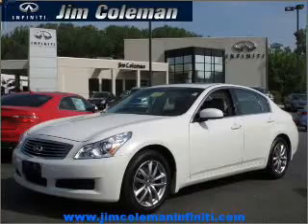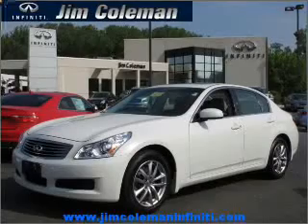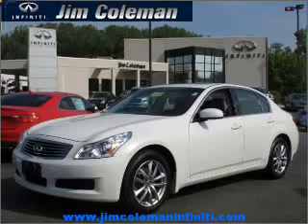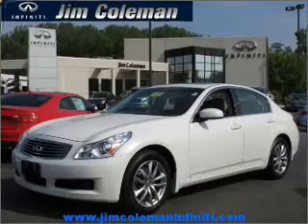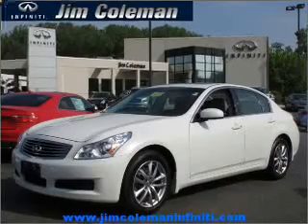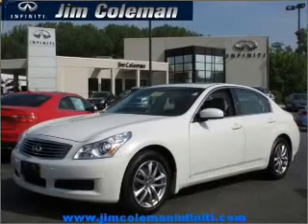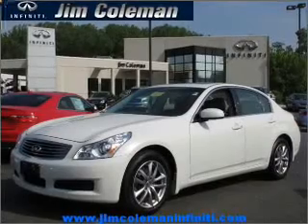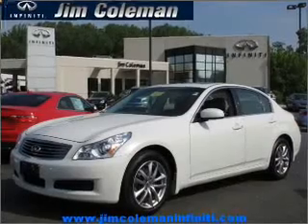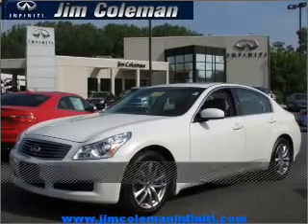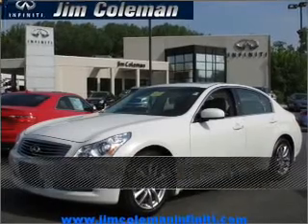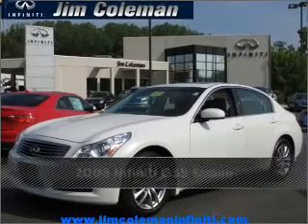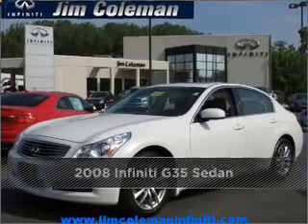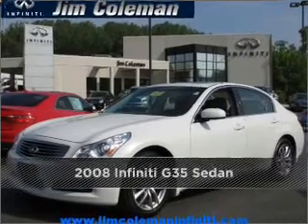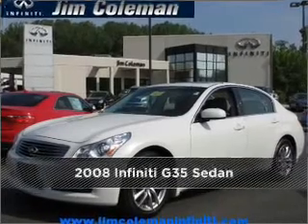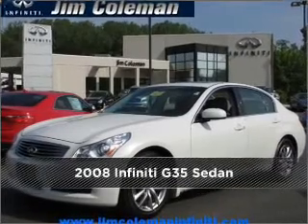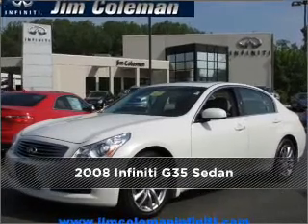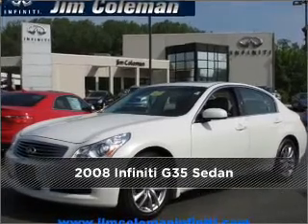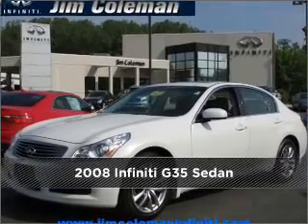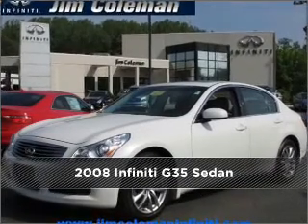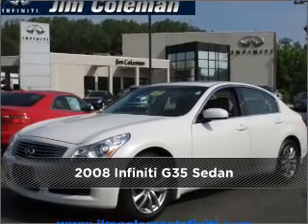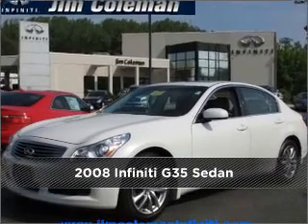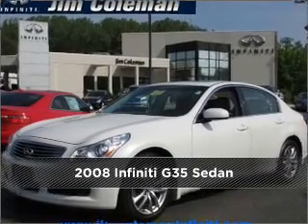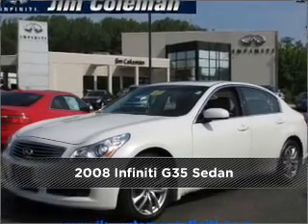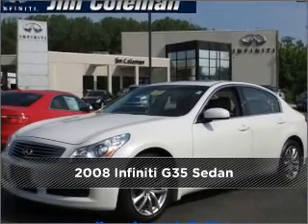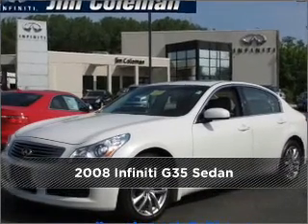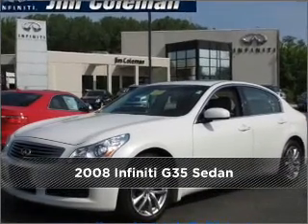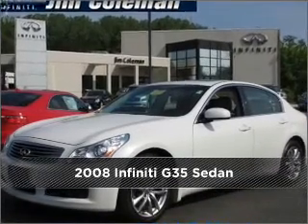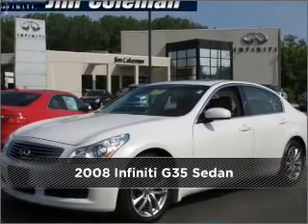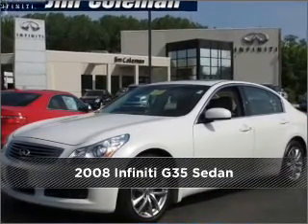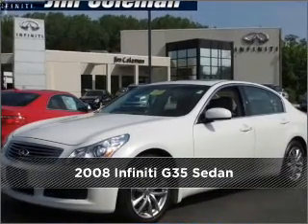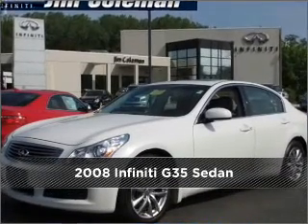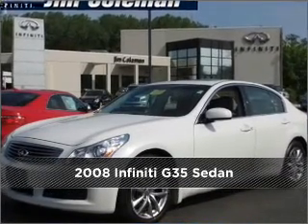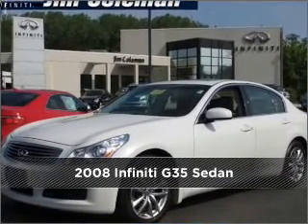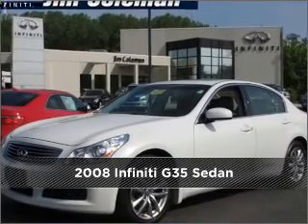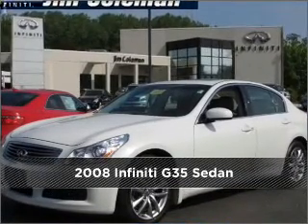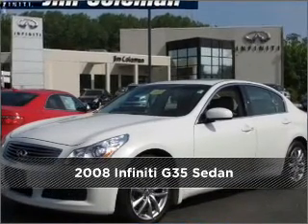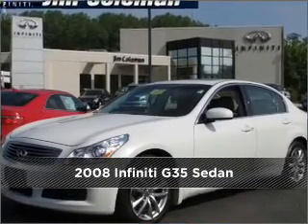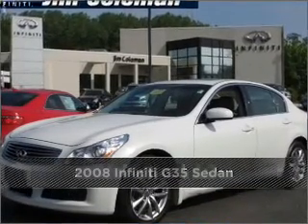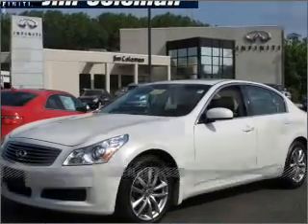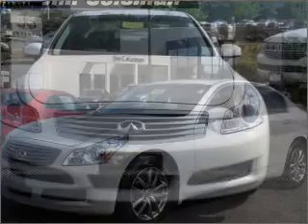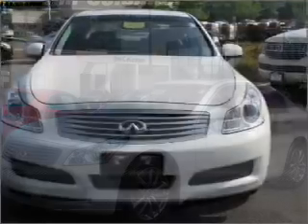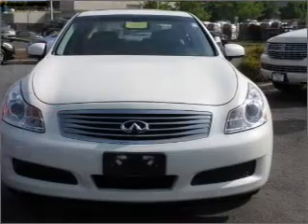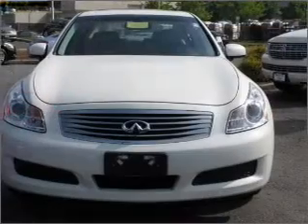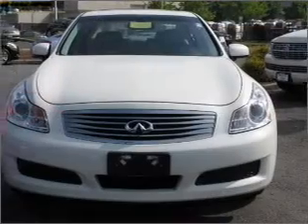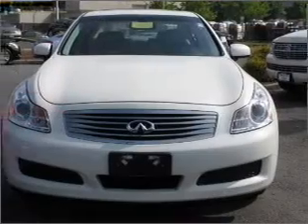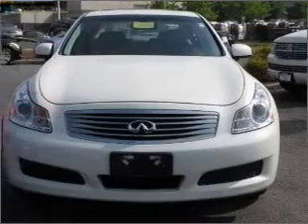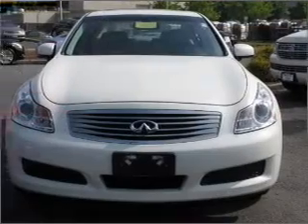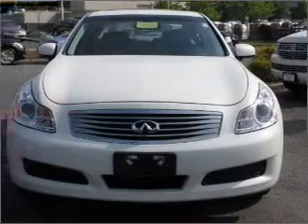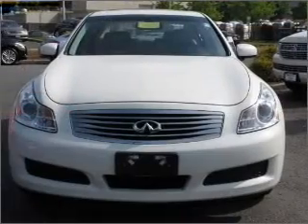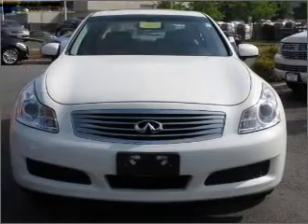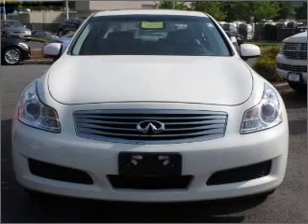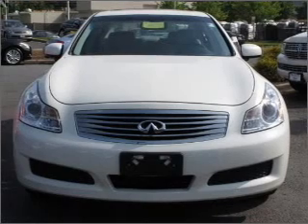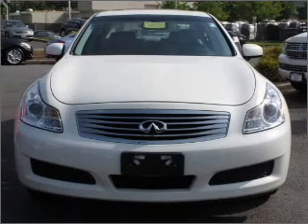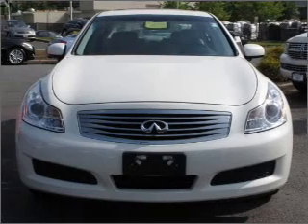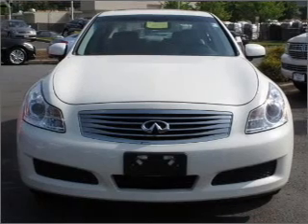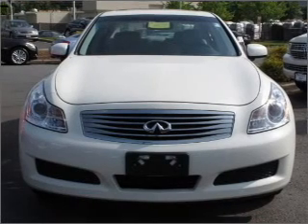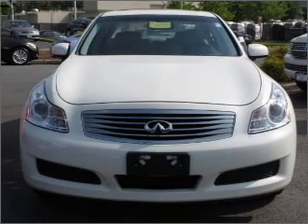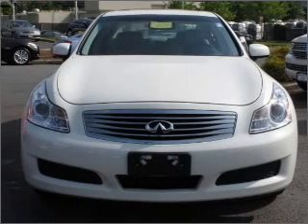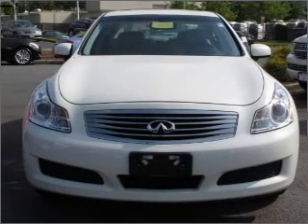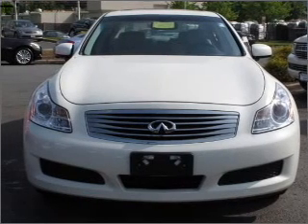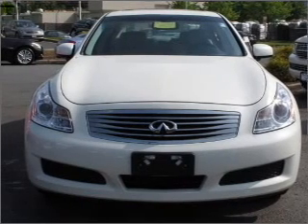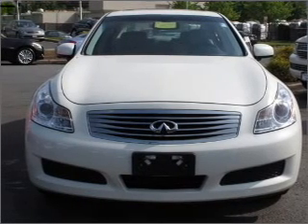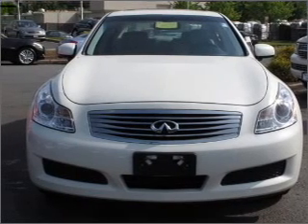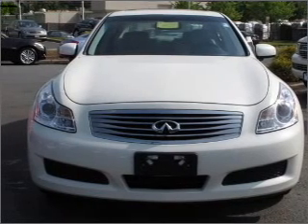Meet this 2008 Infiniti G35 sedan. Your search stops here with this ideal auto.